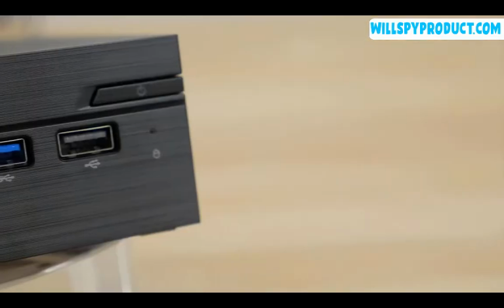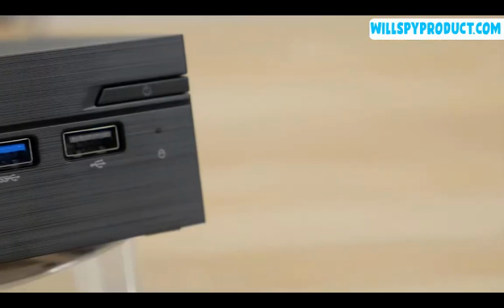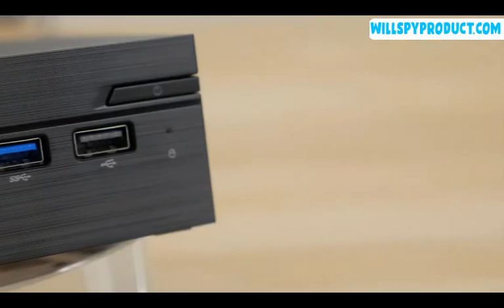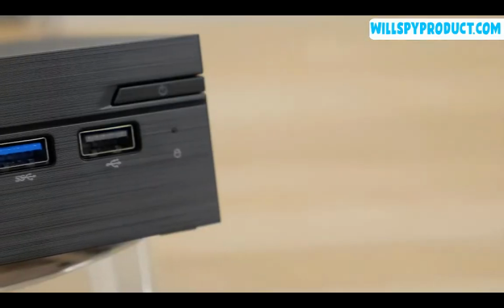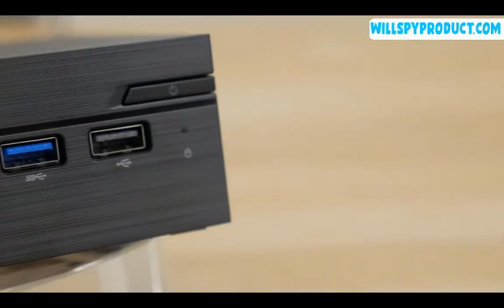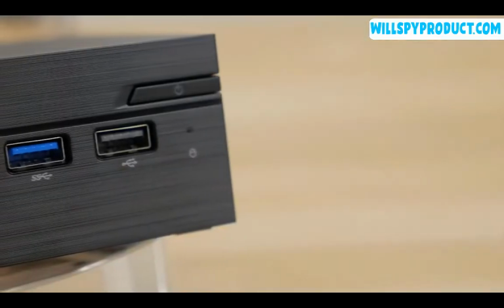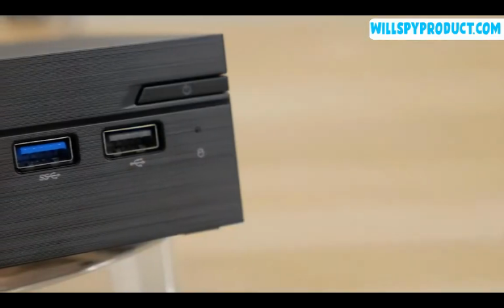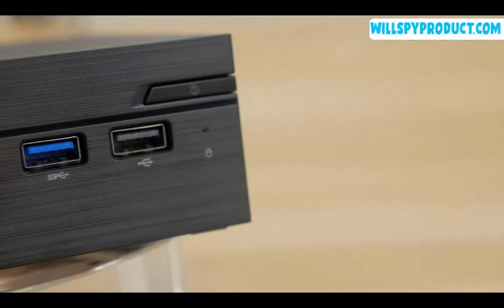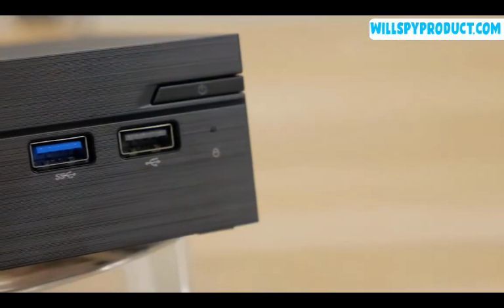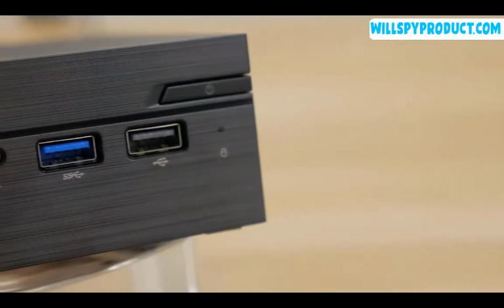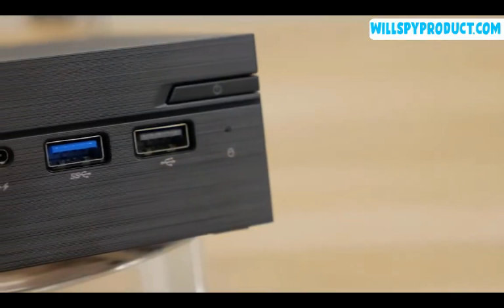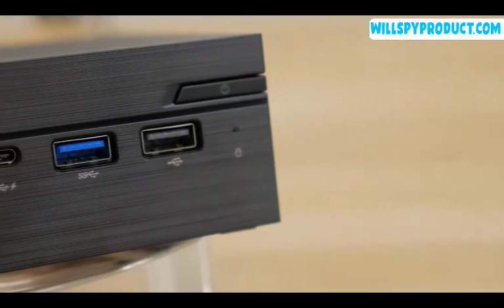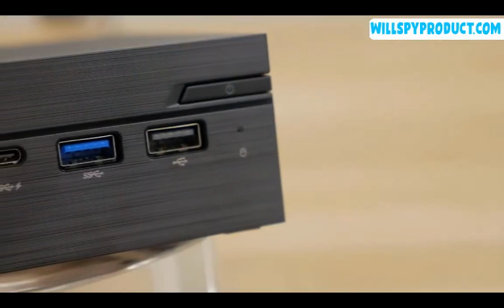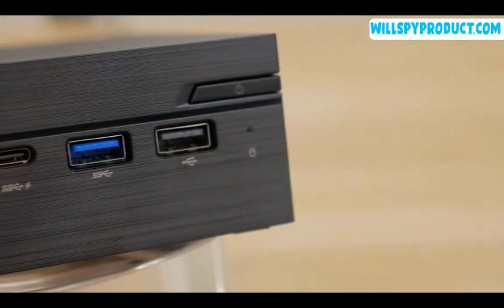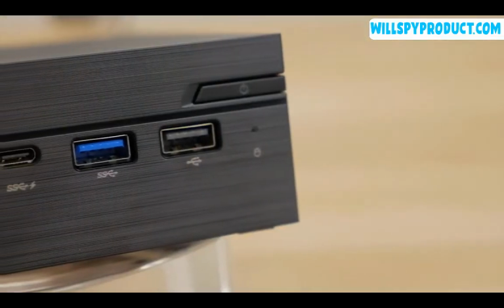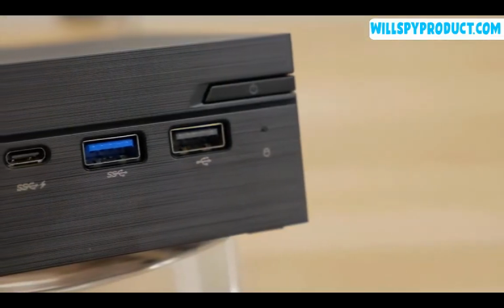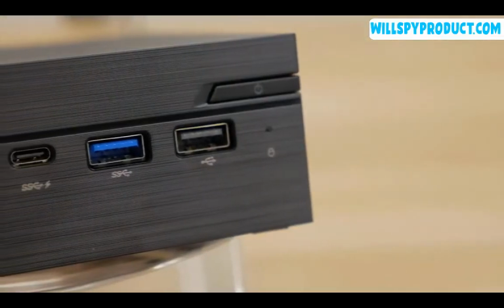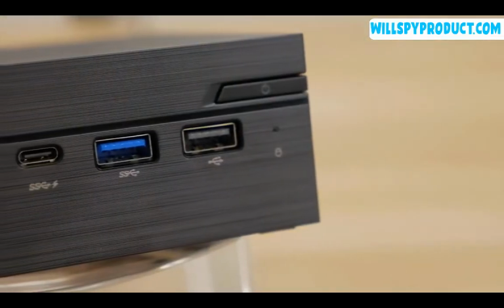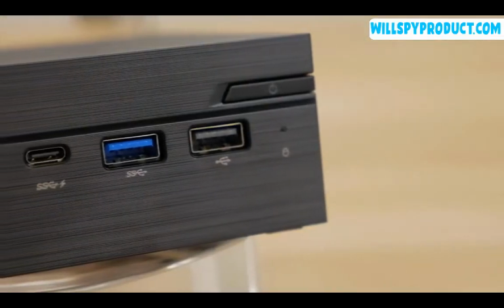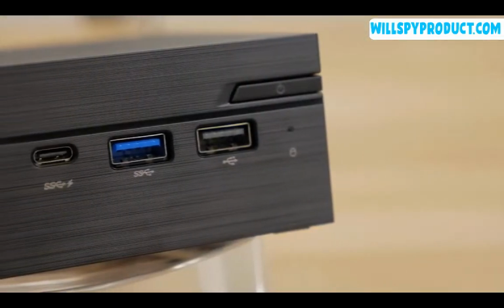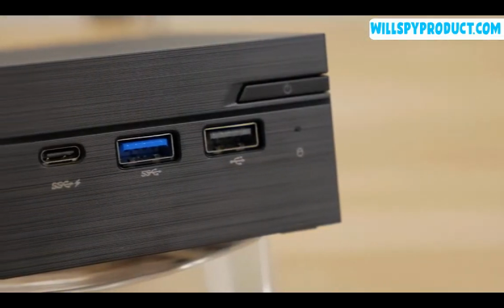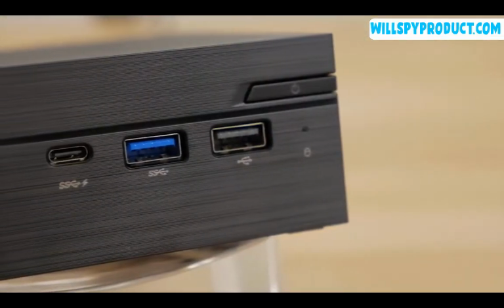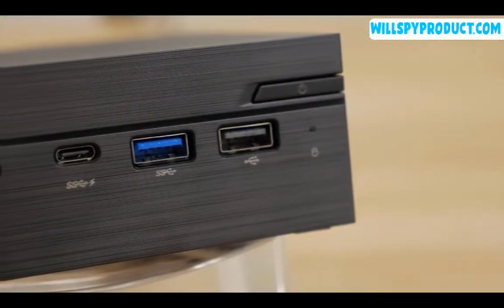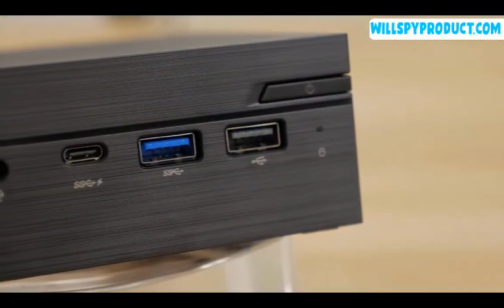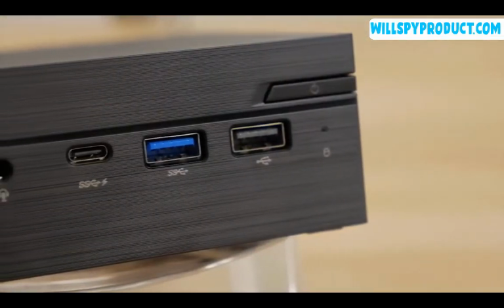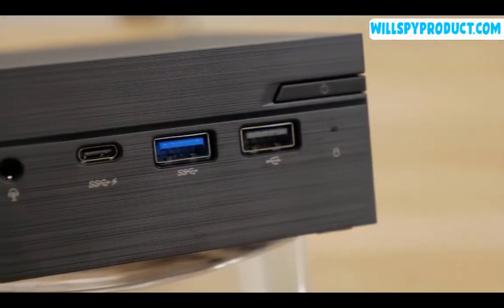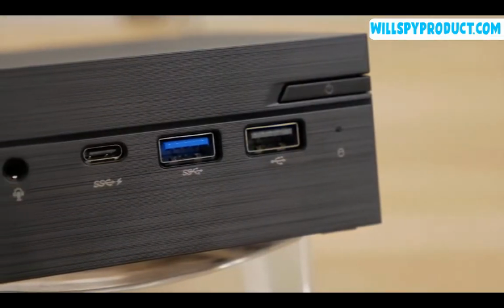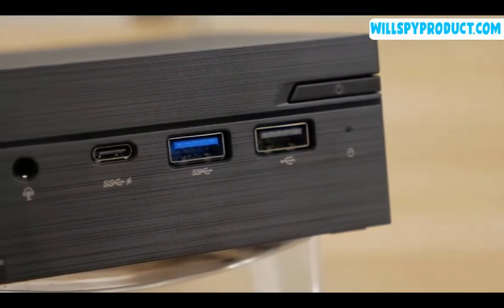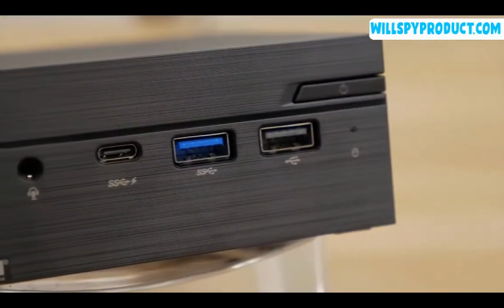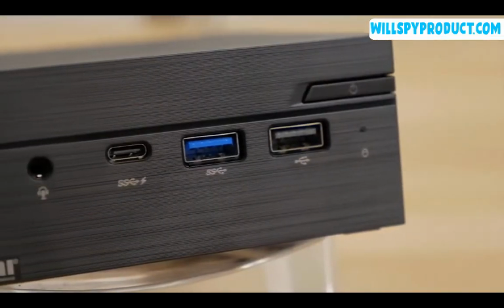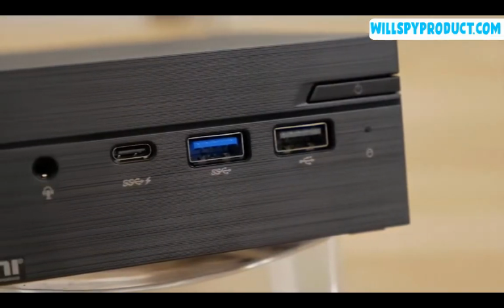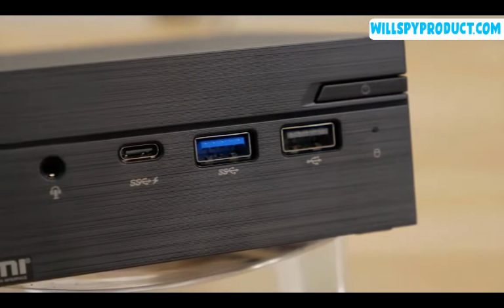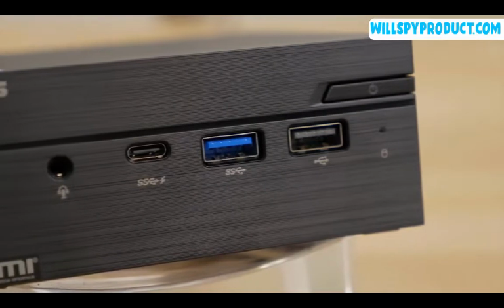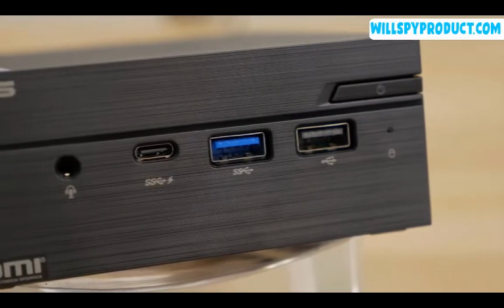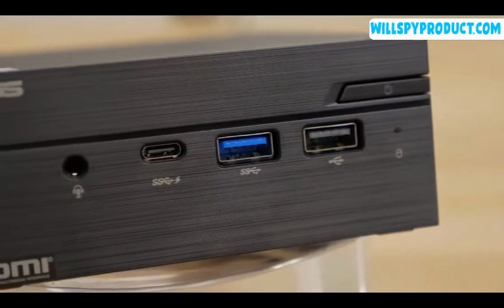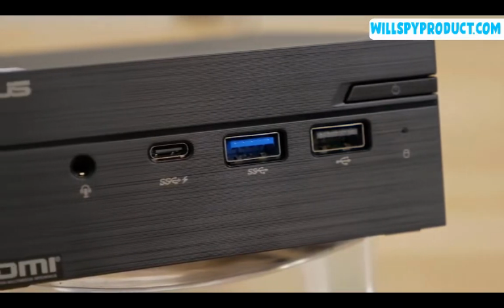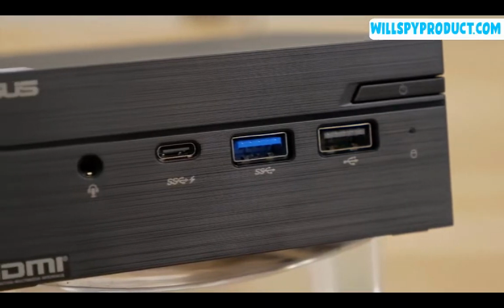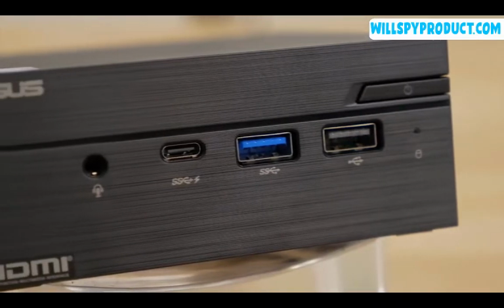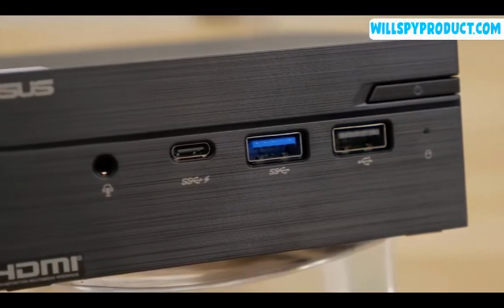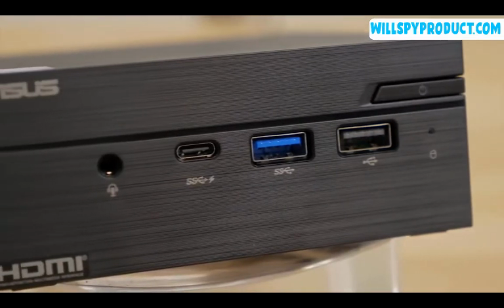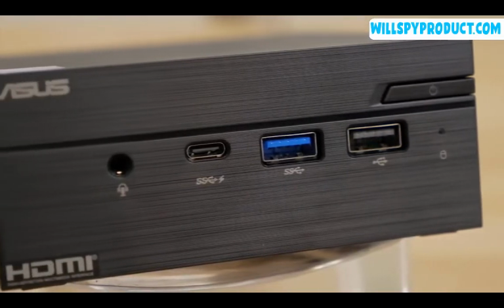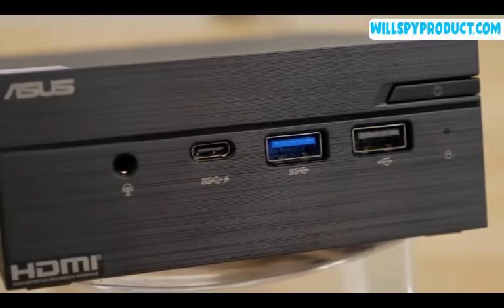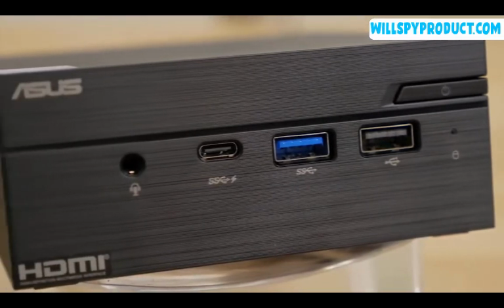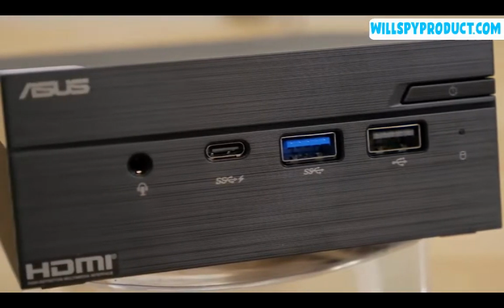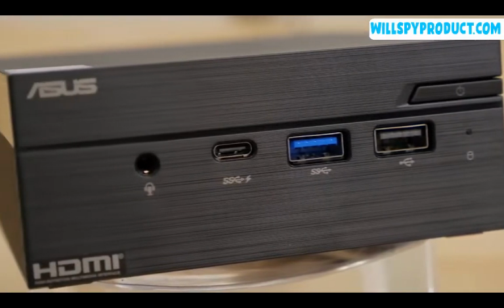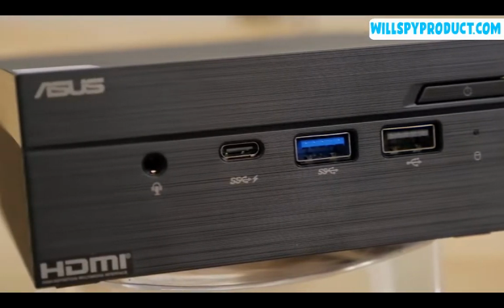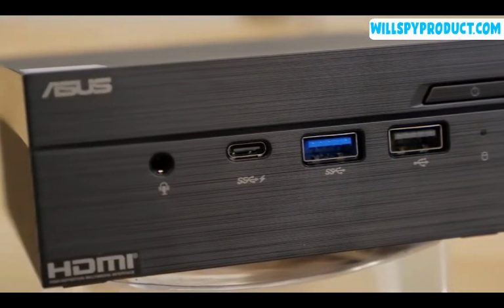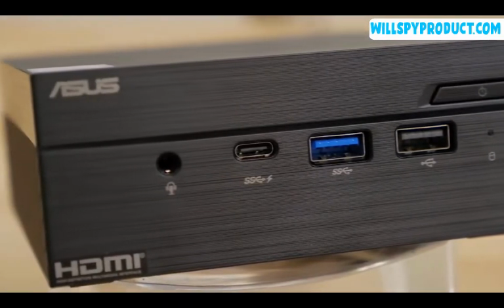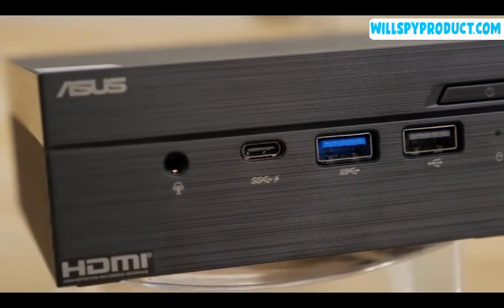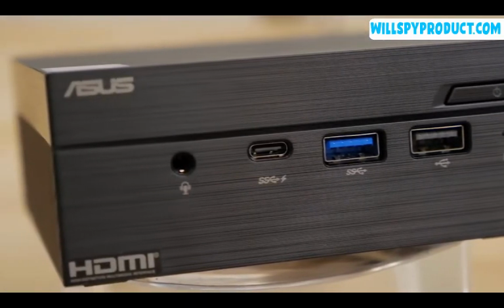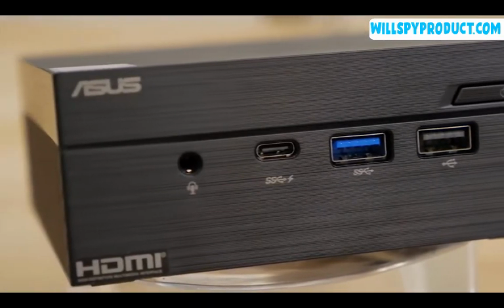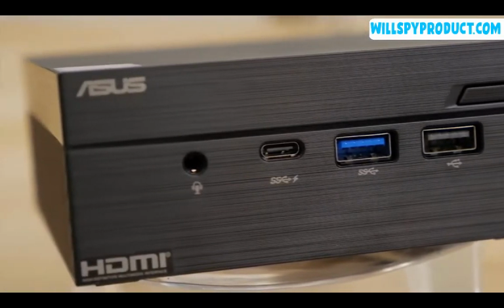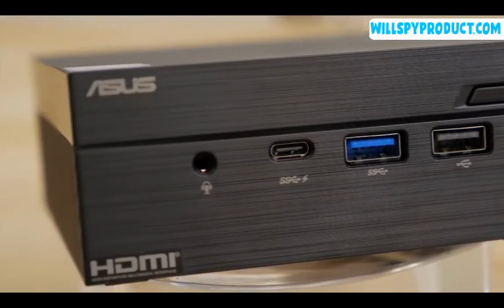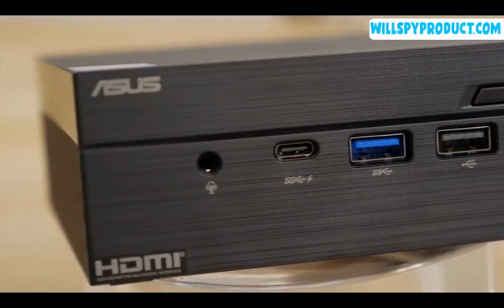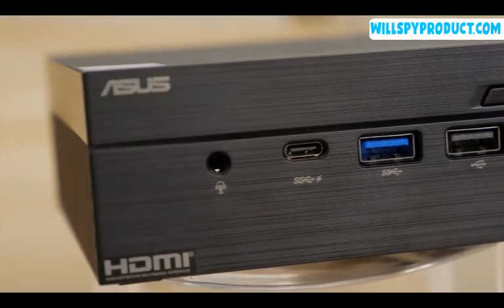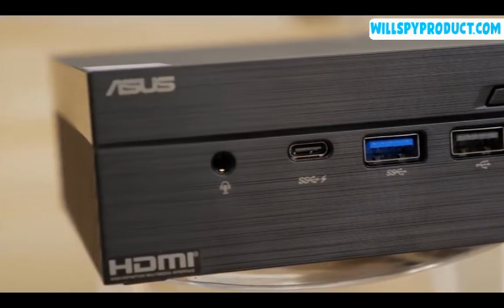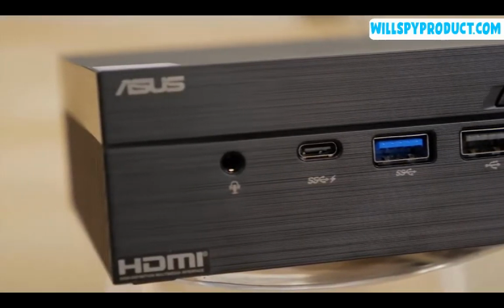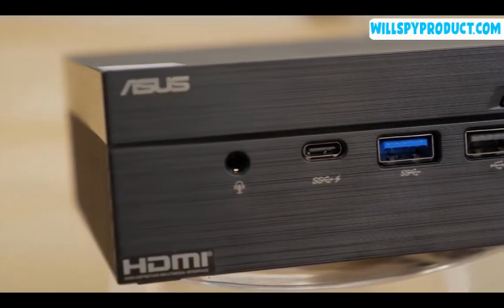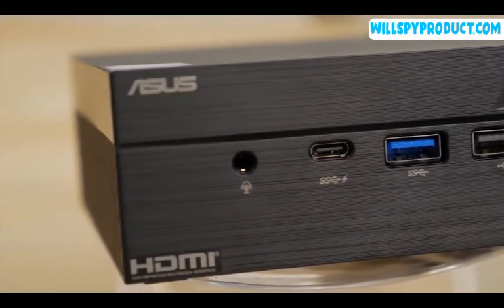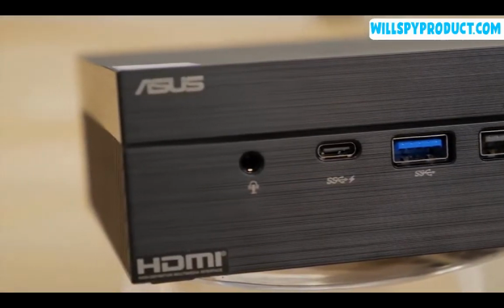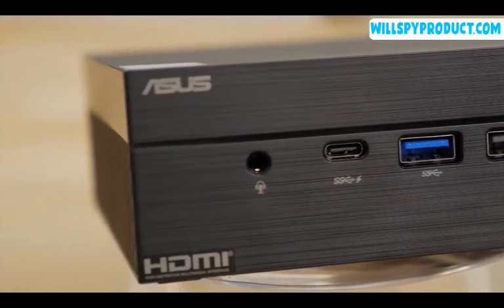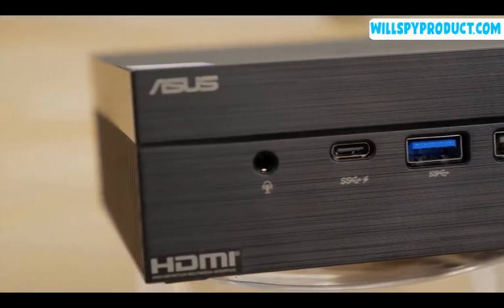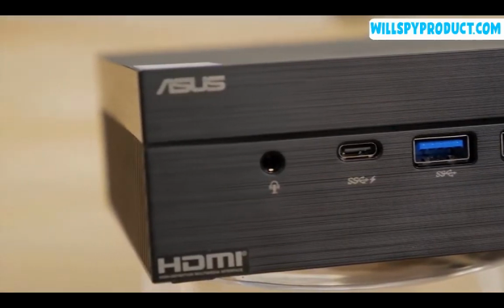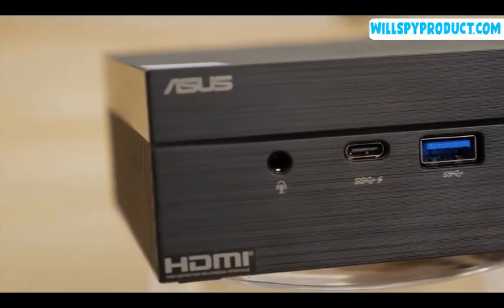On the front, you'll find a single USB 2.0 port, dual USB 3.1 ports with one Type-C connection, and an audio jack.